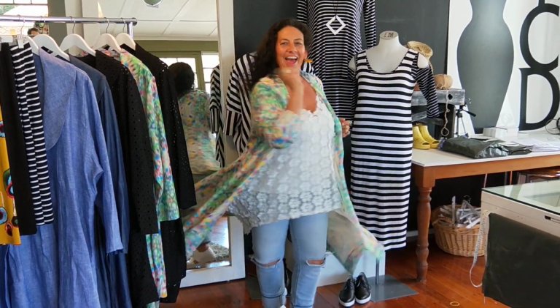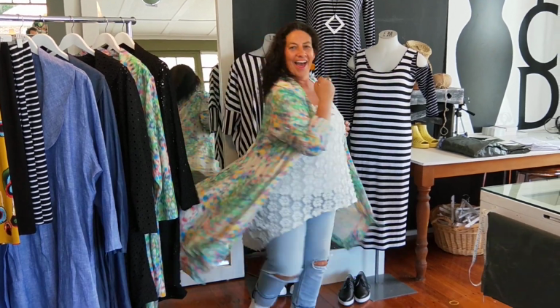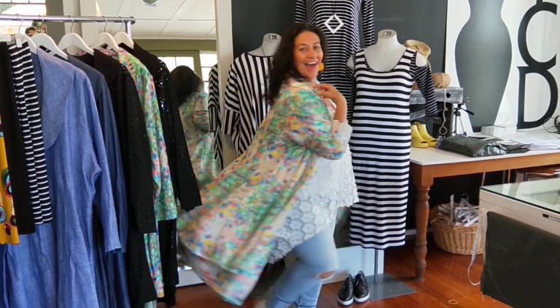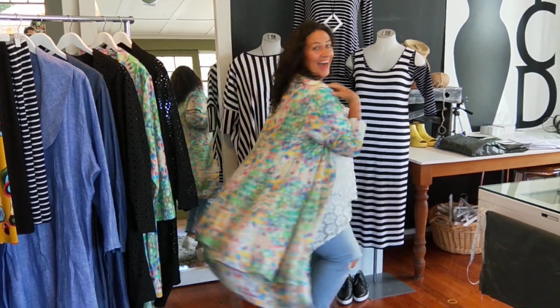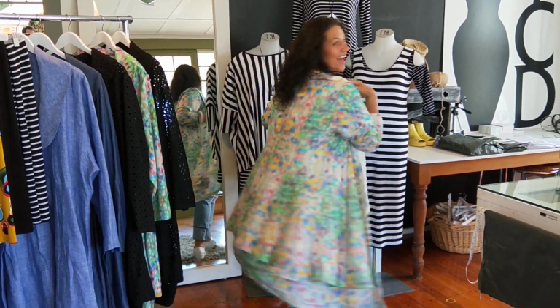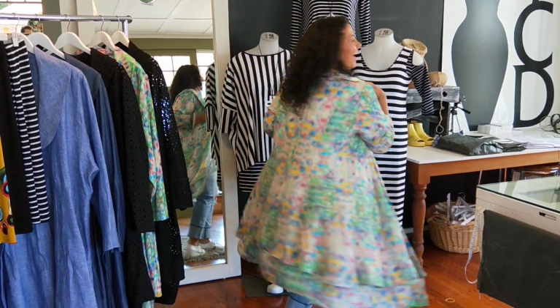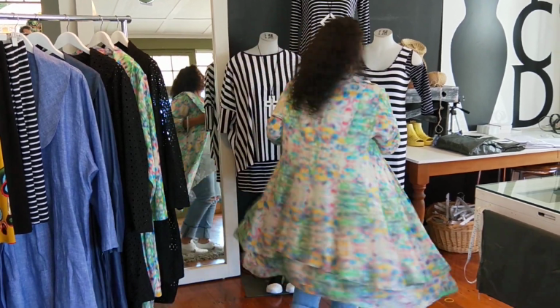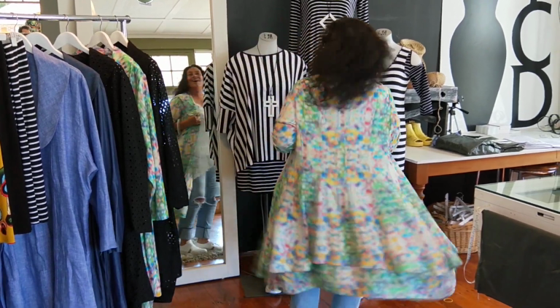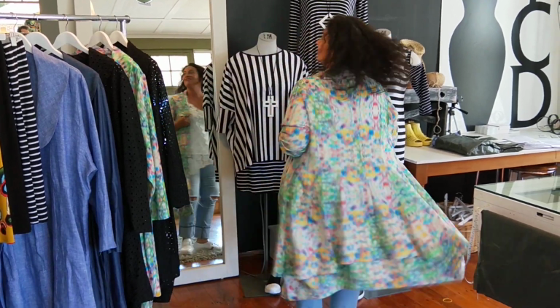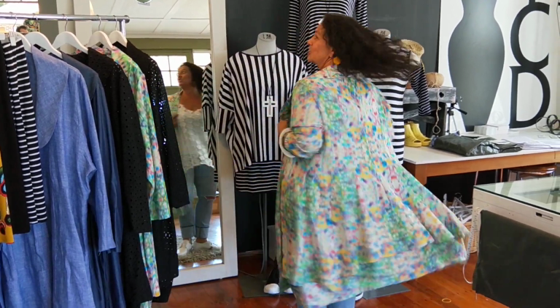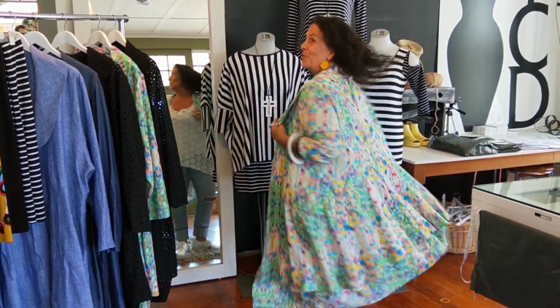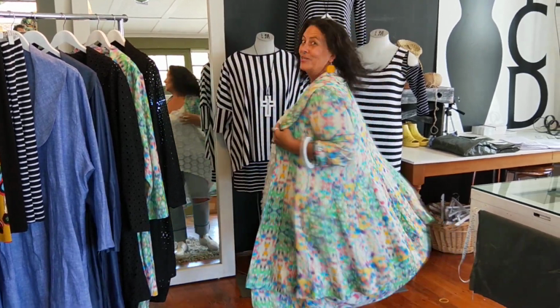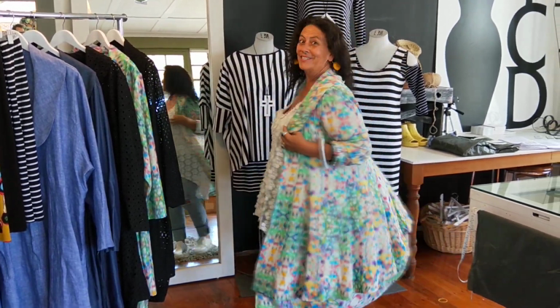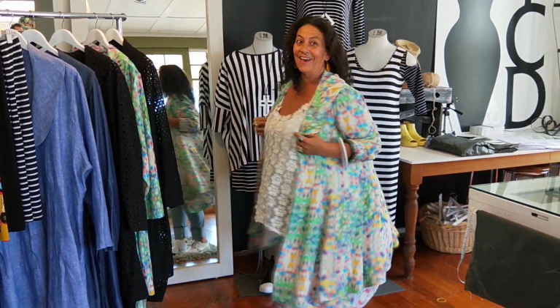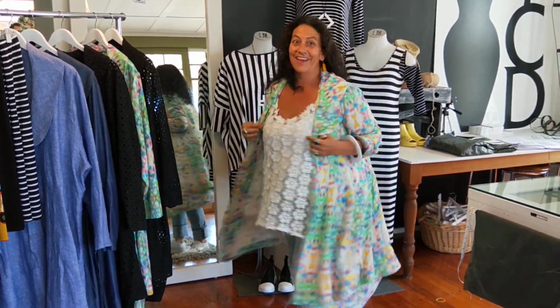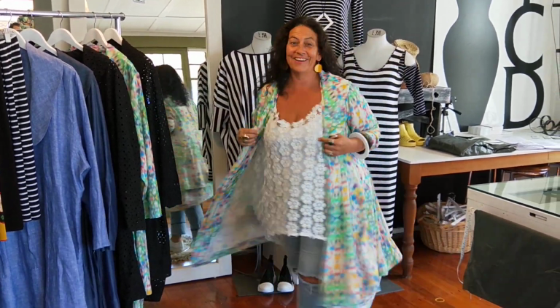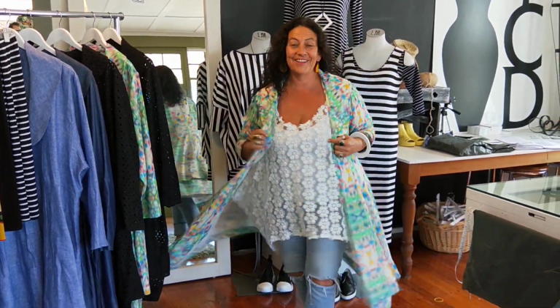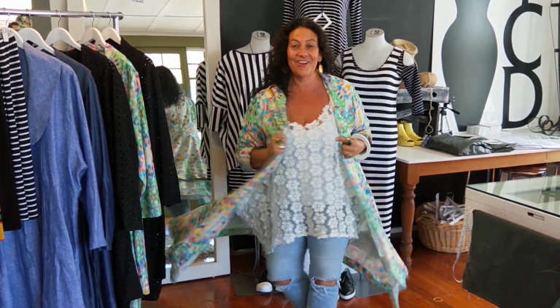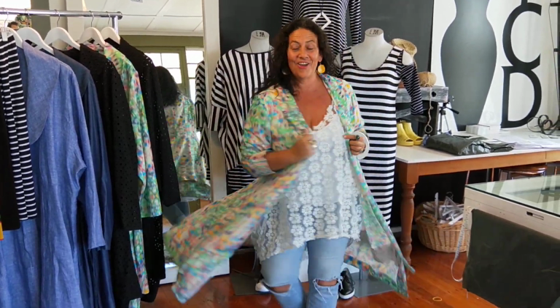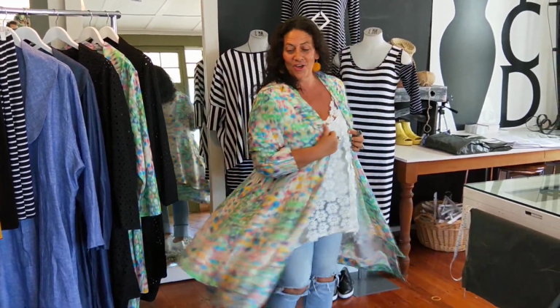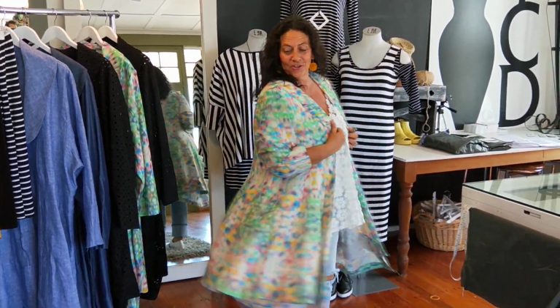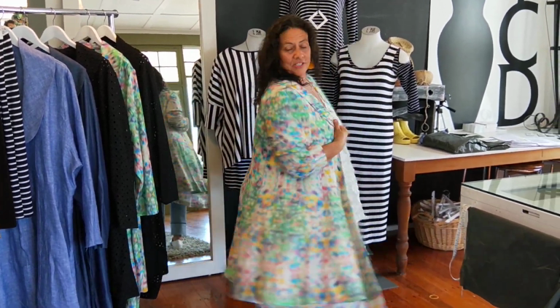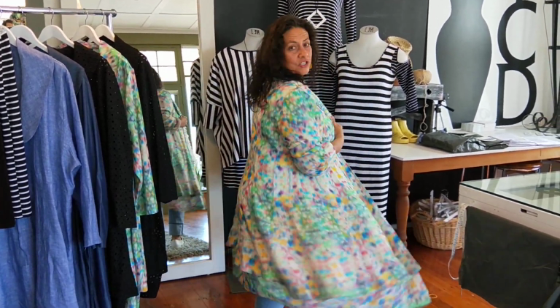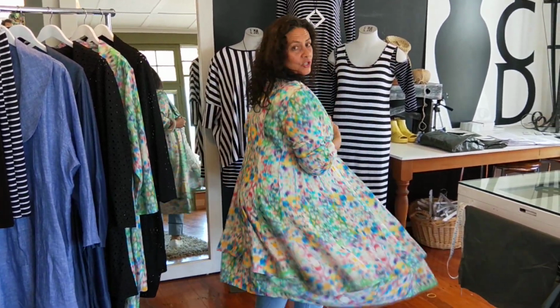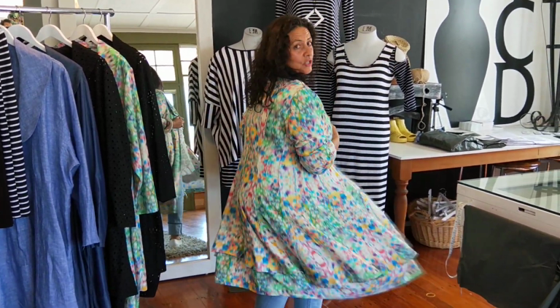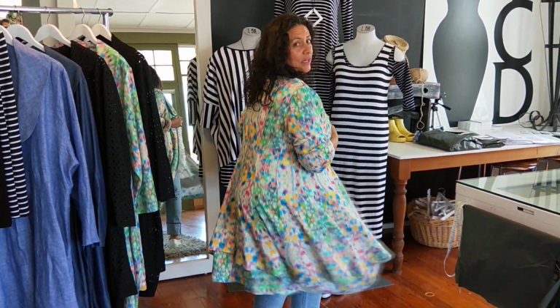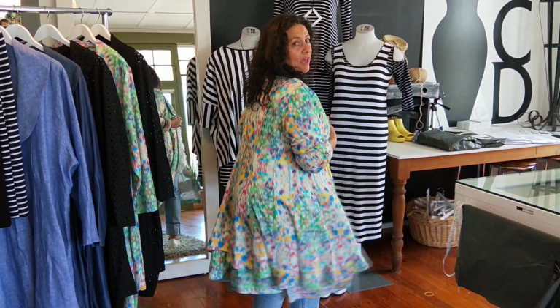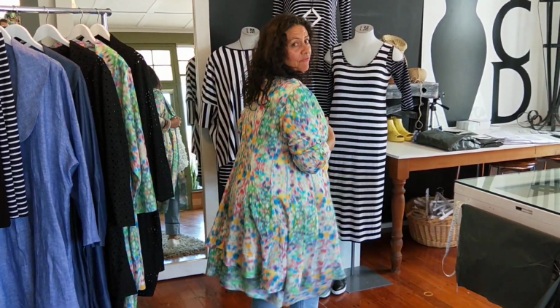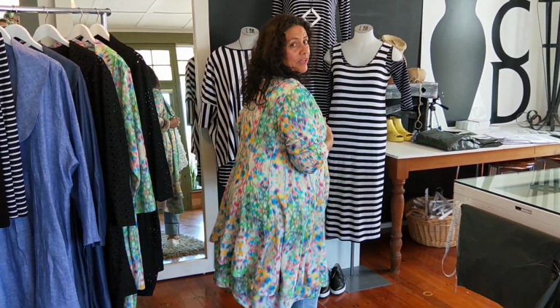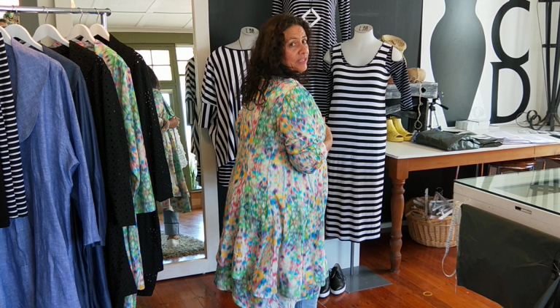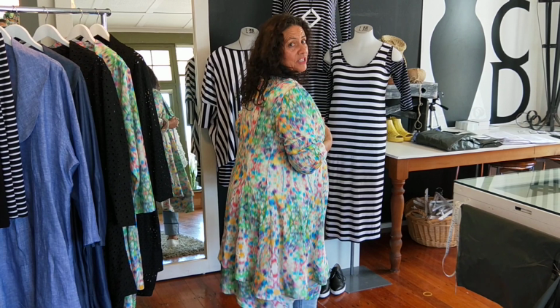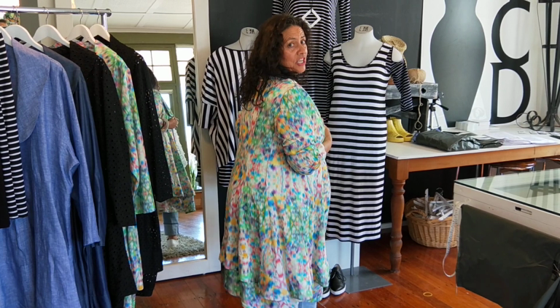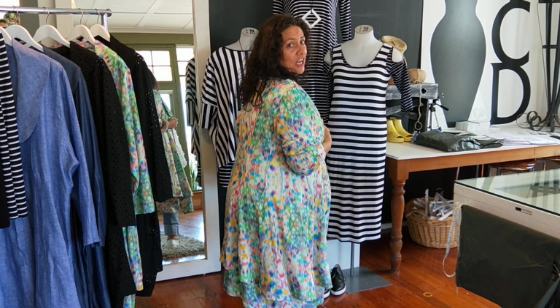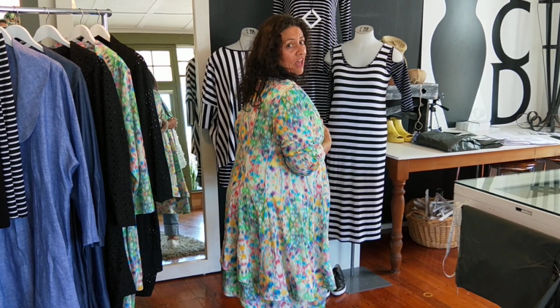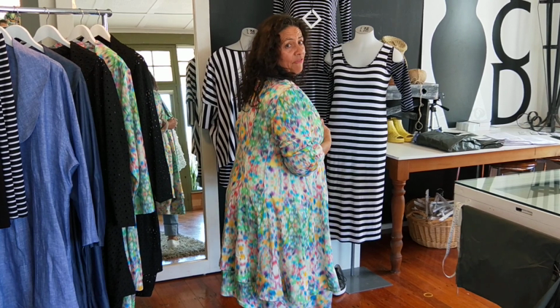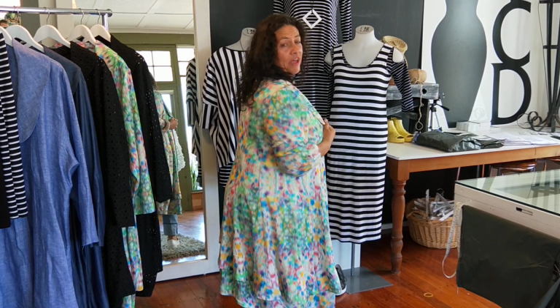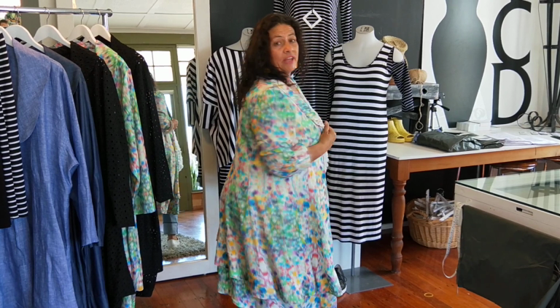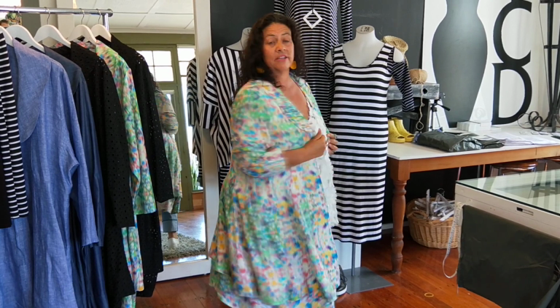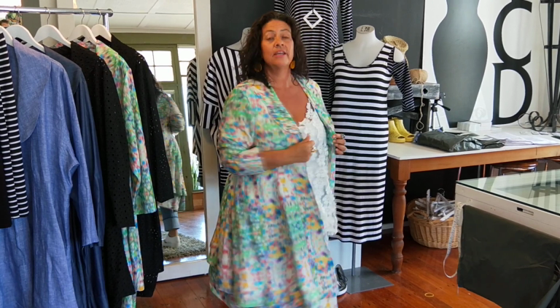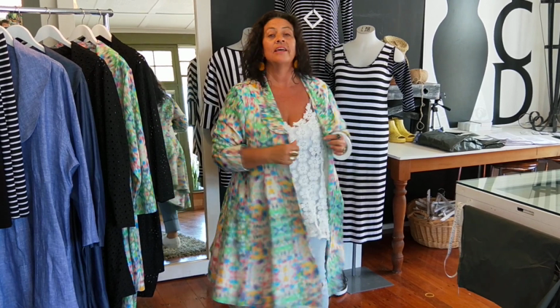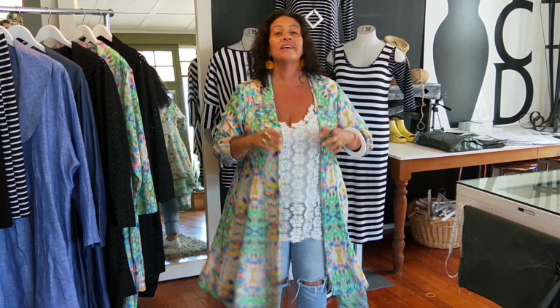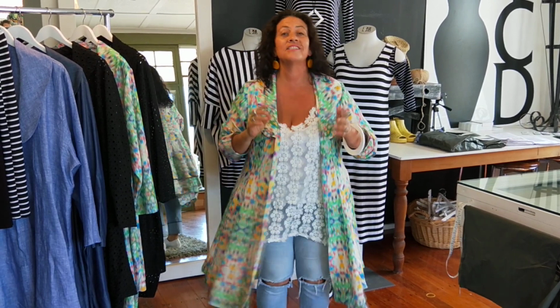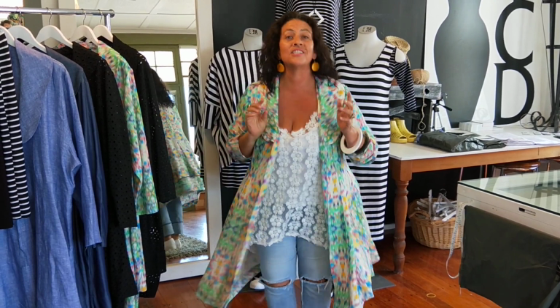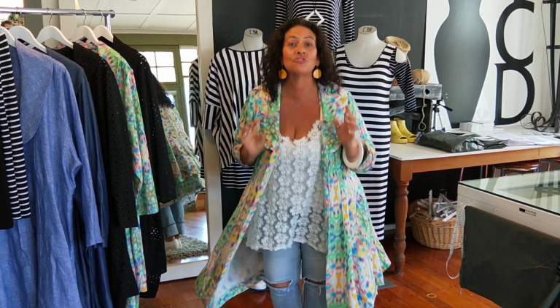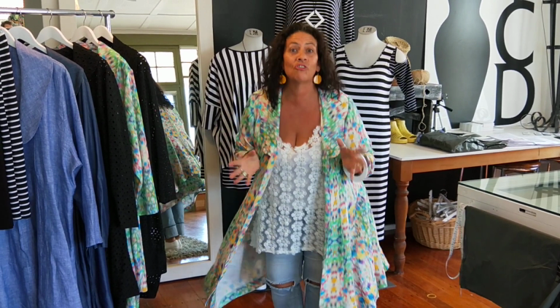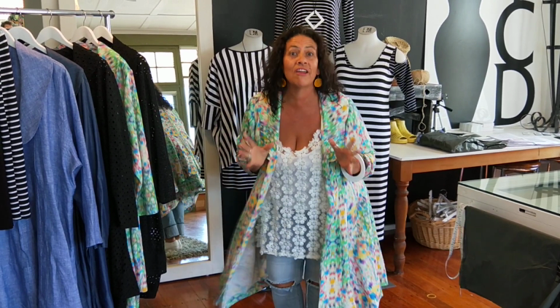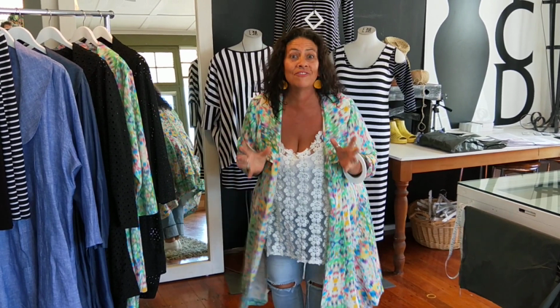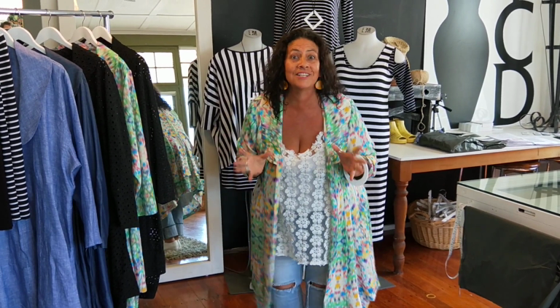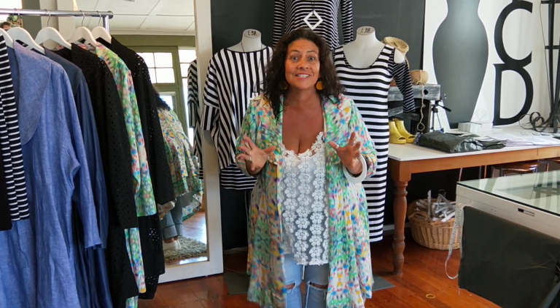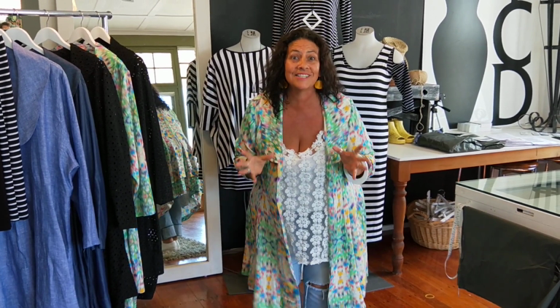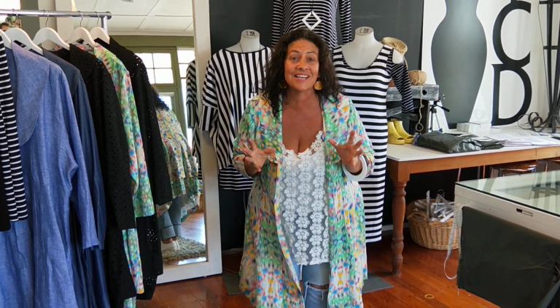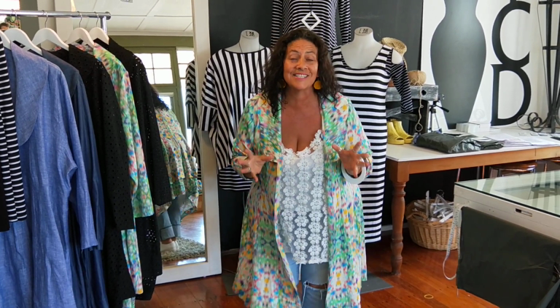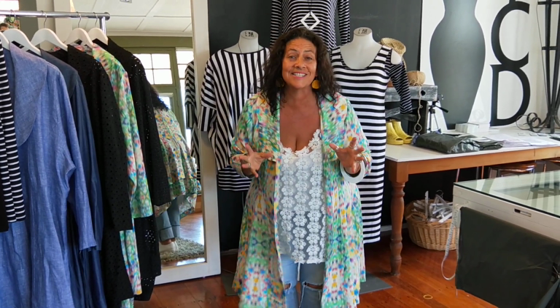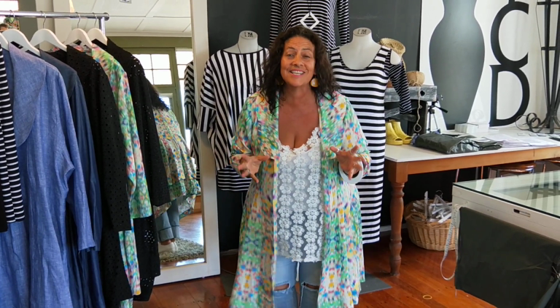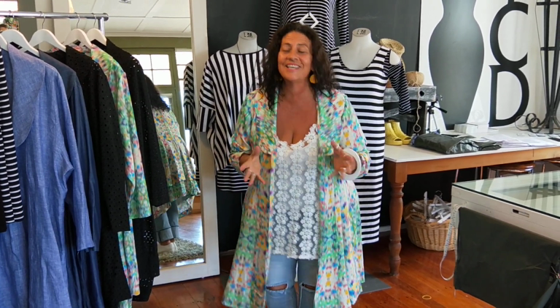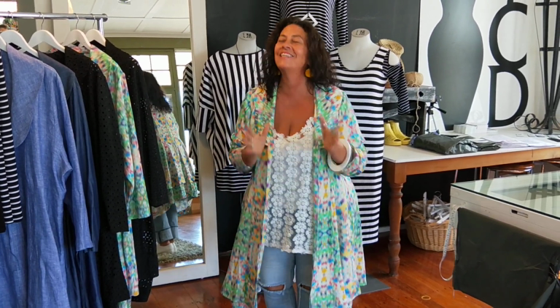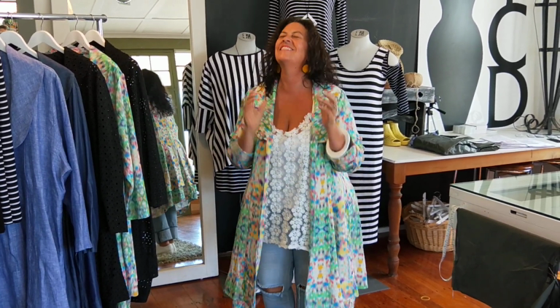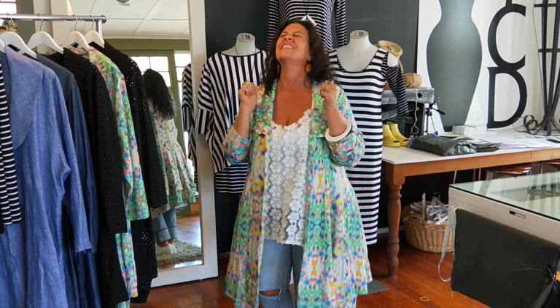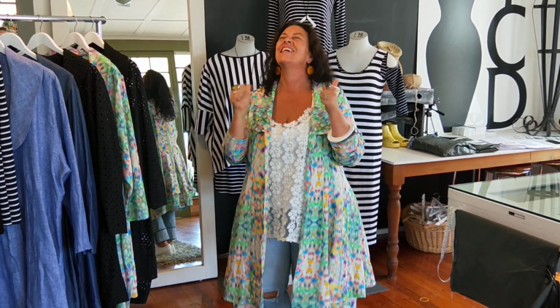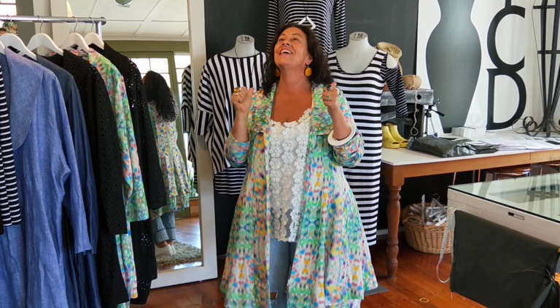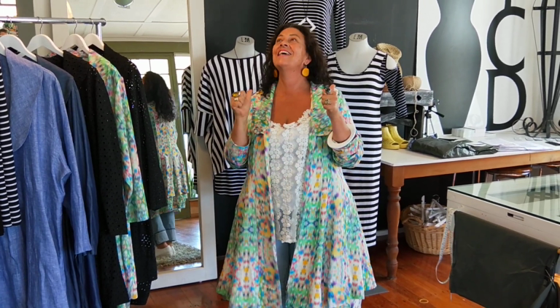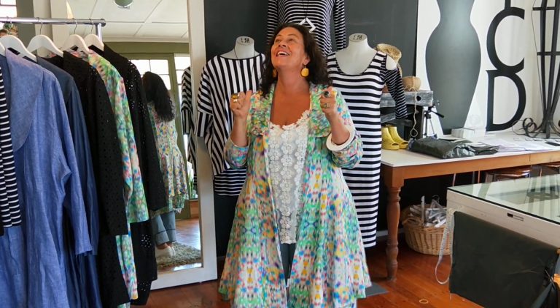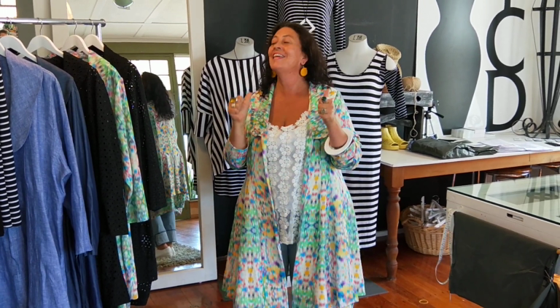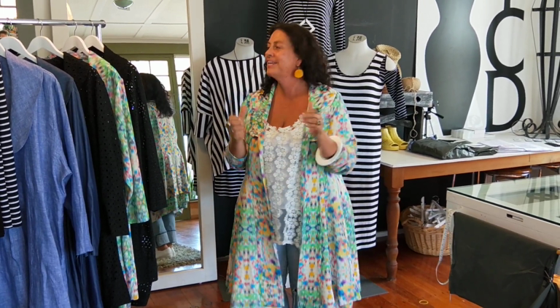Hi! I'm so excited, girls! Do you love it? It's the Traveller's Duster. It's in!